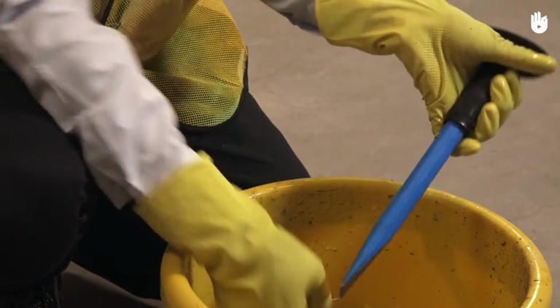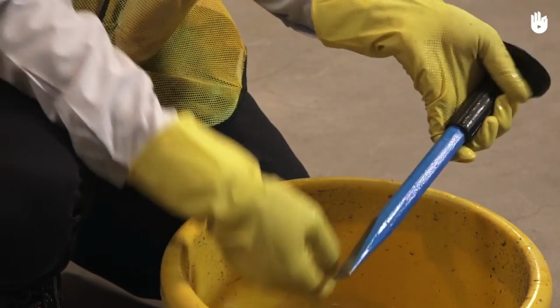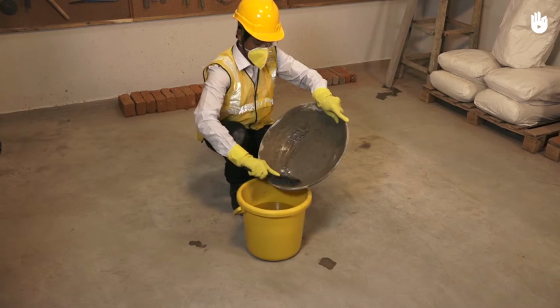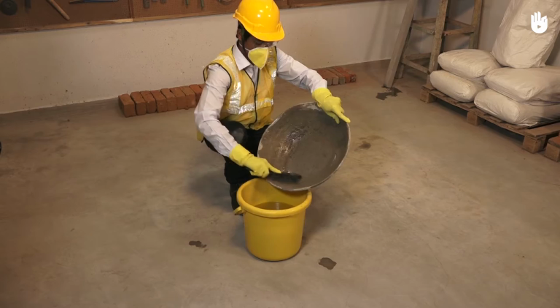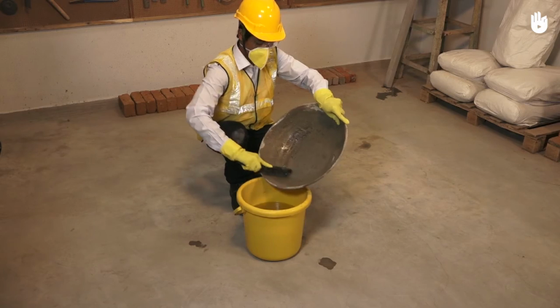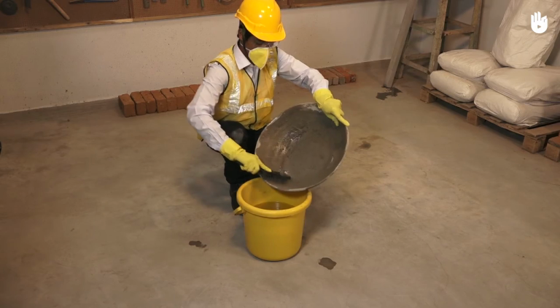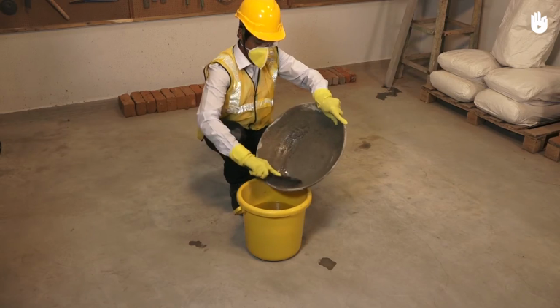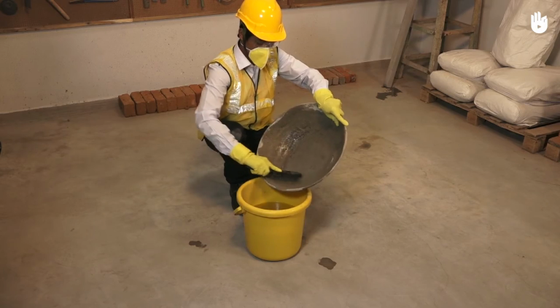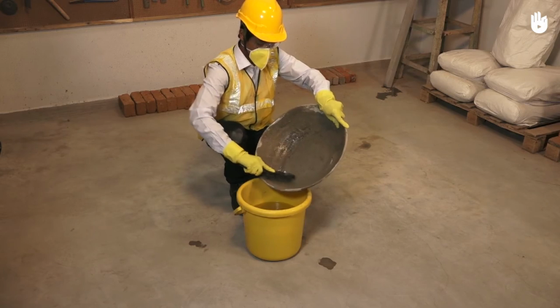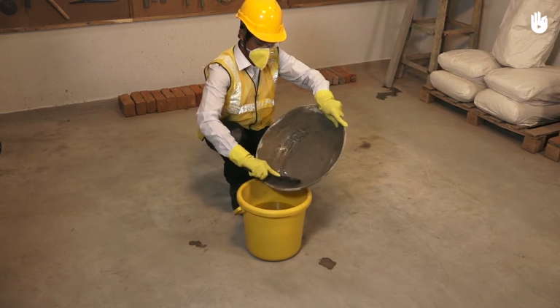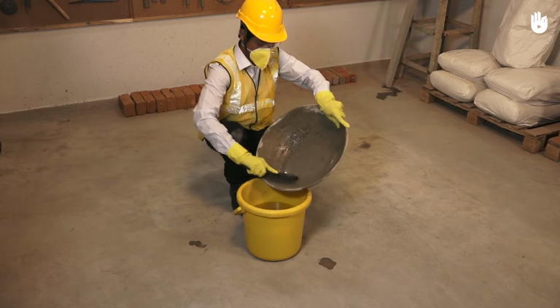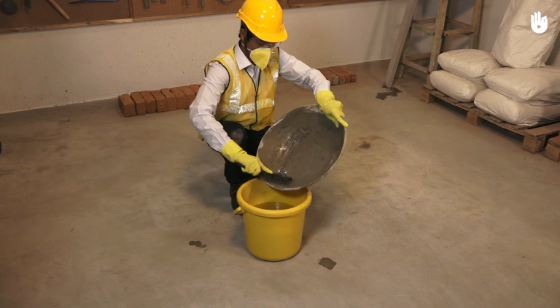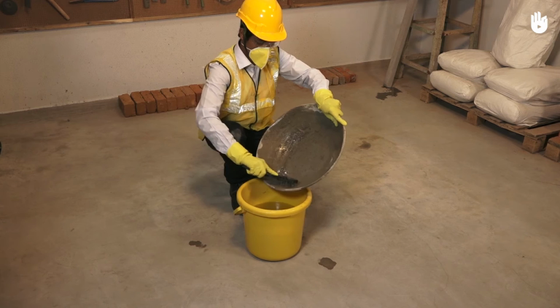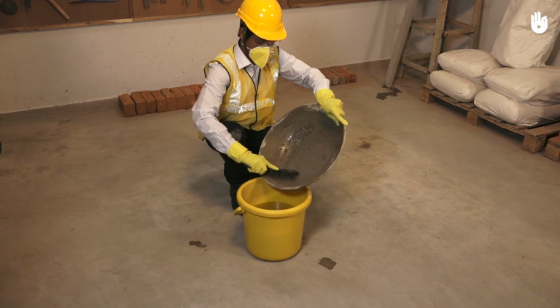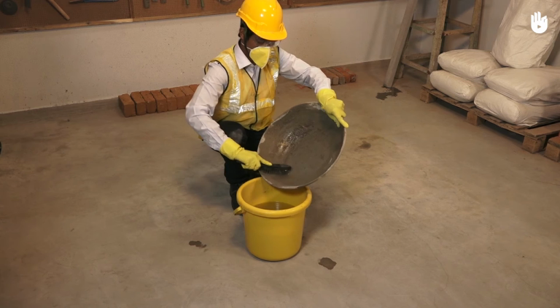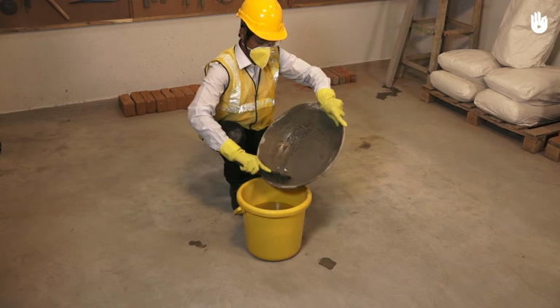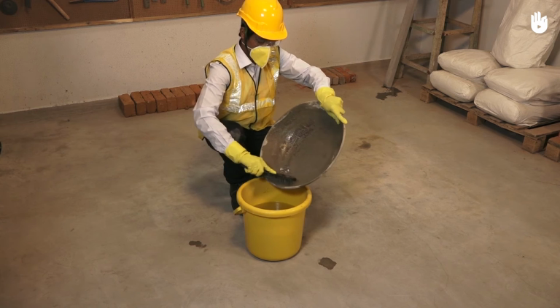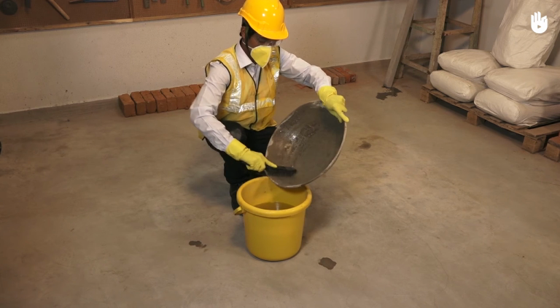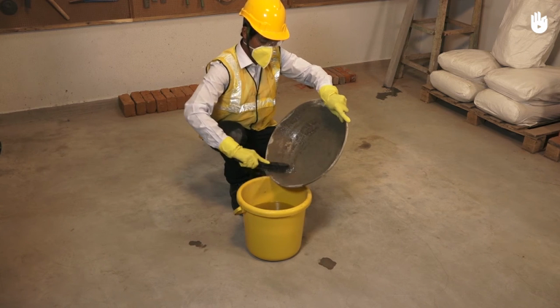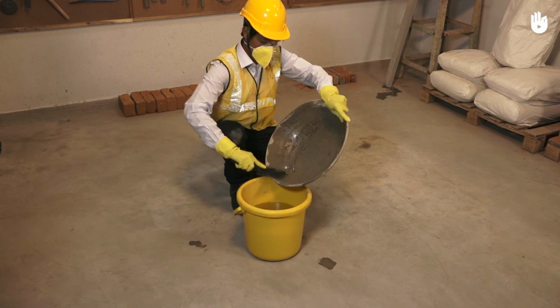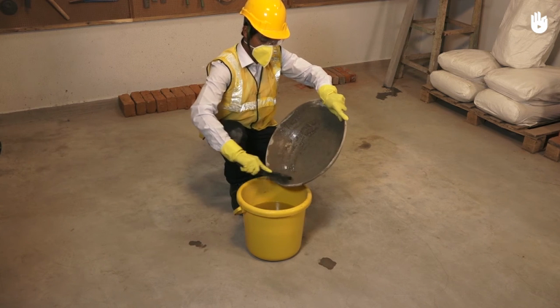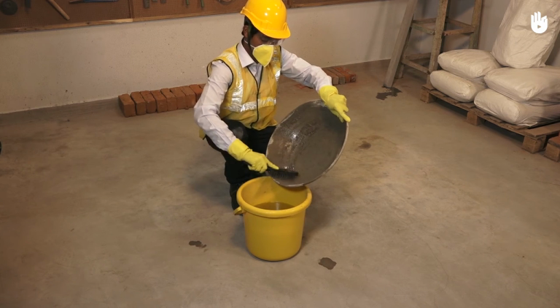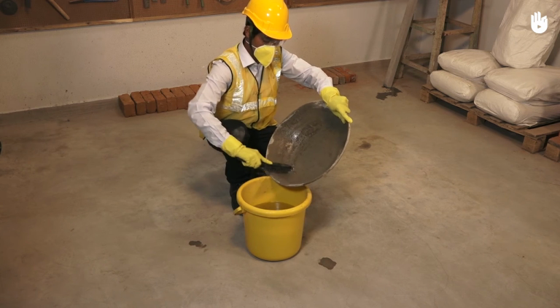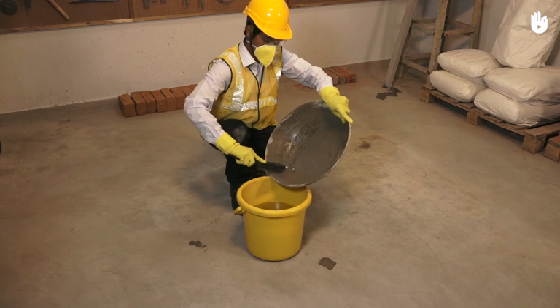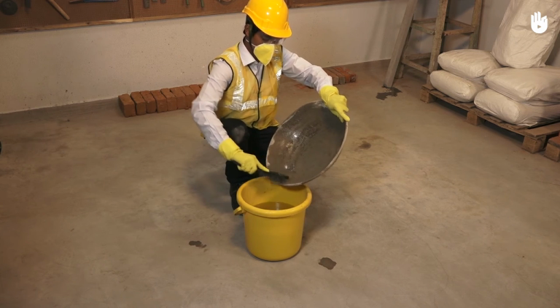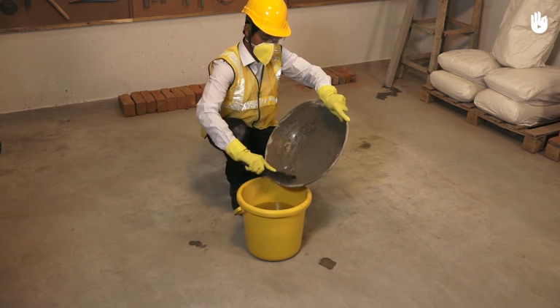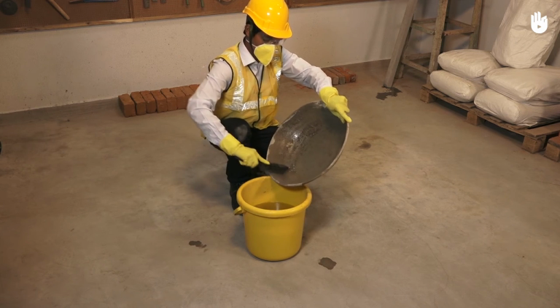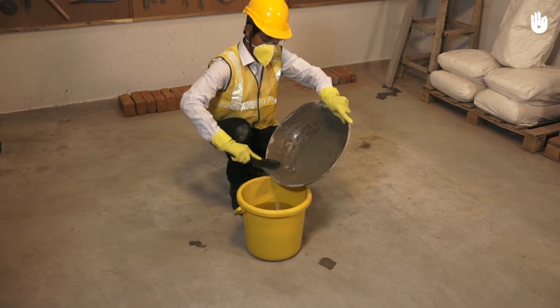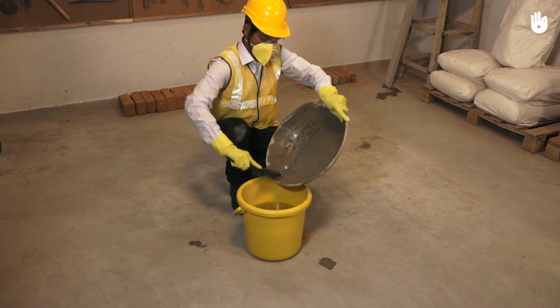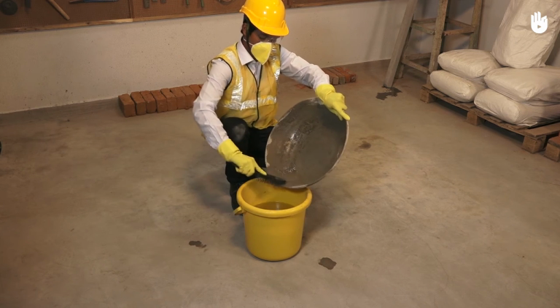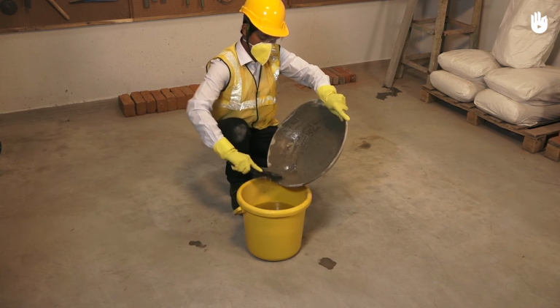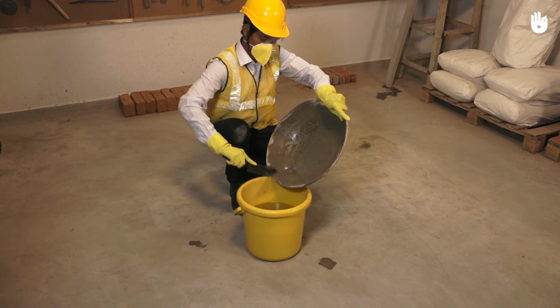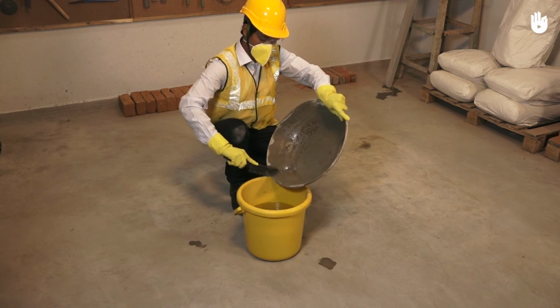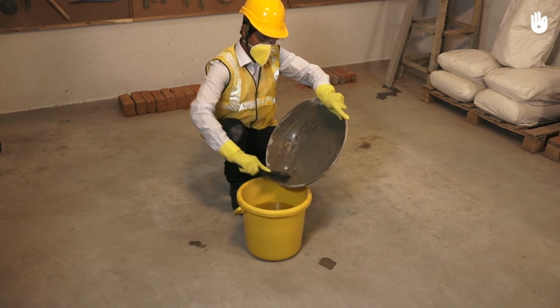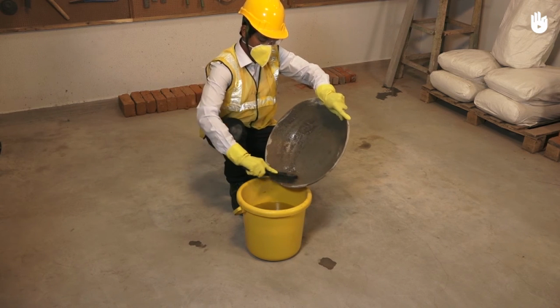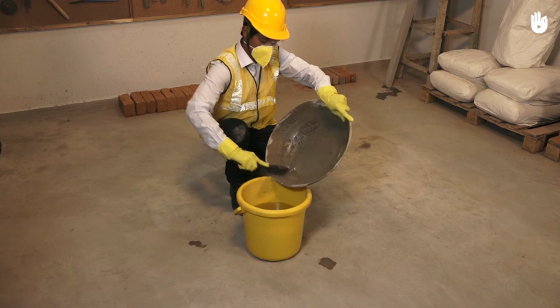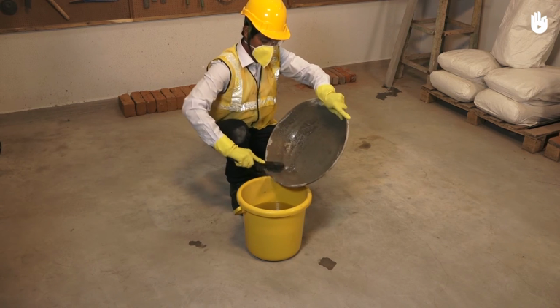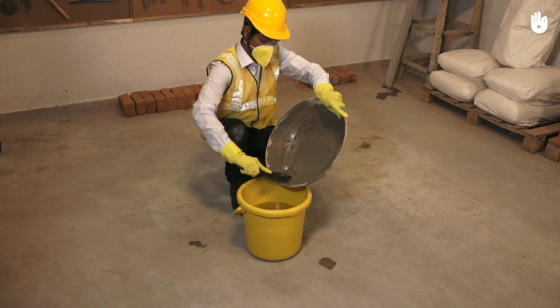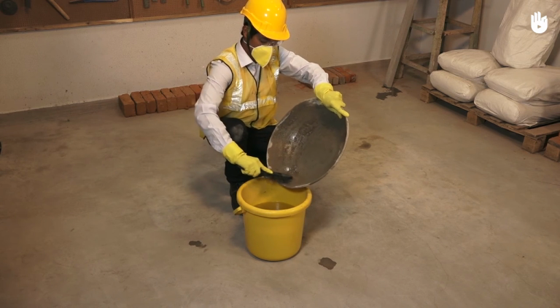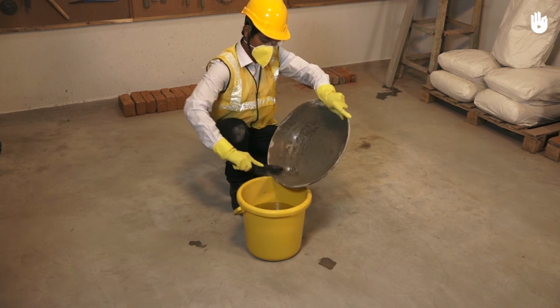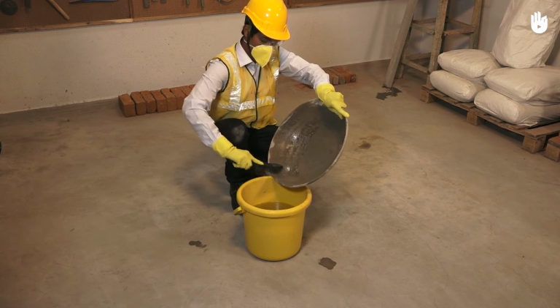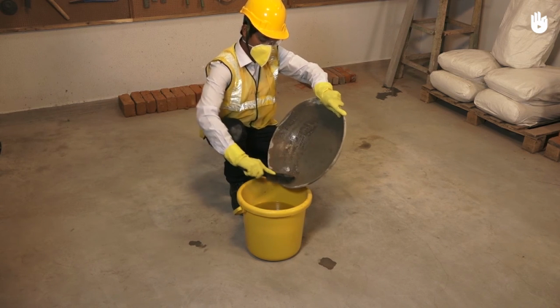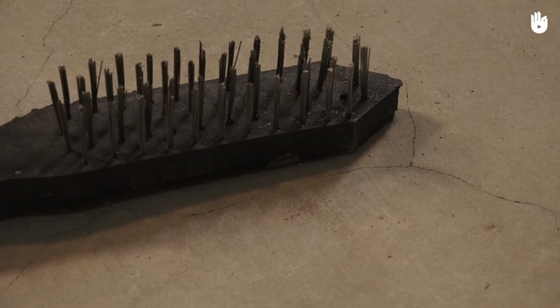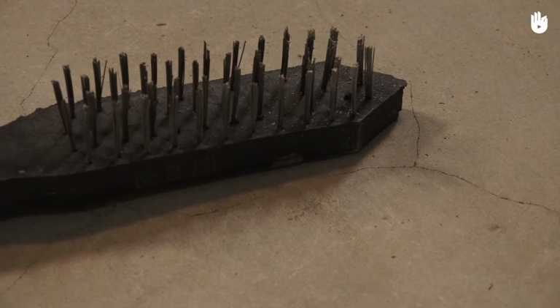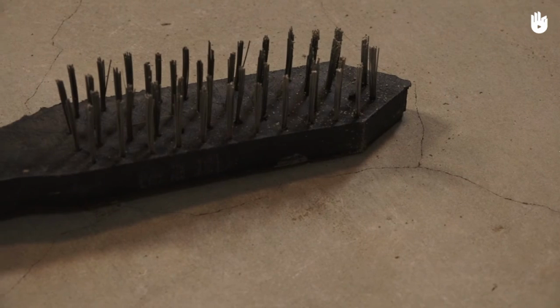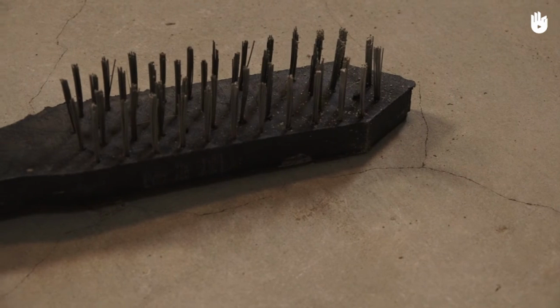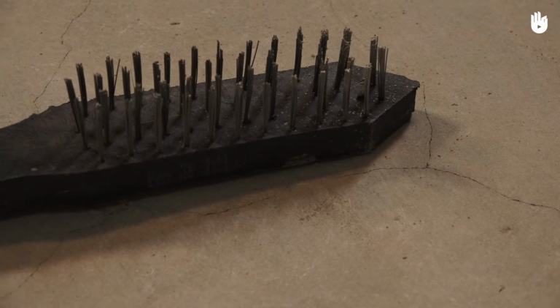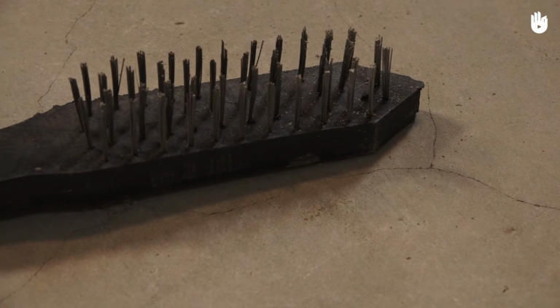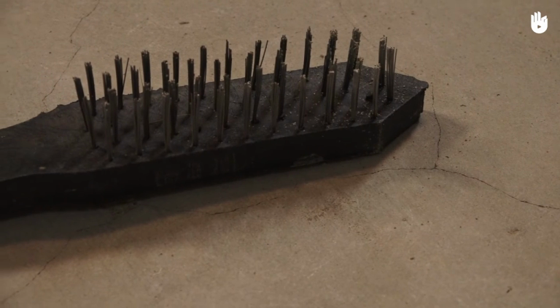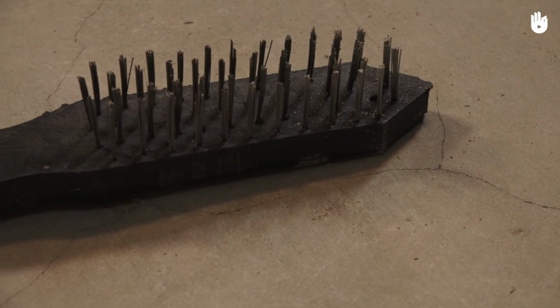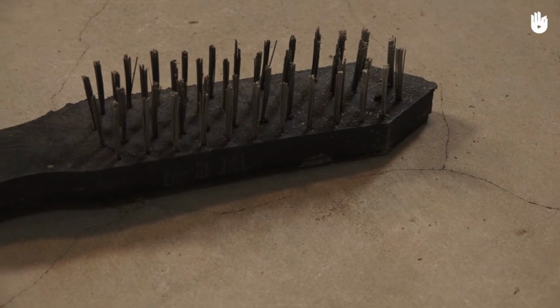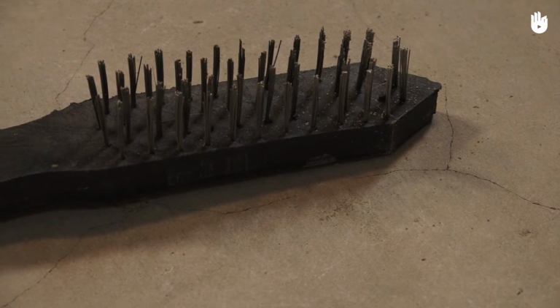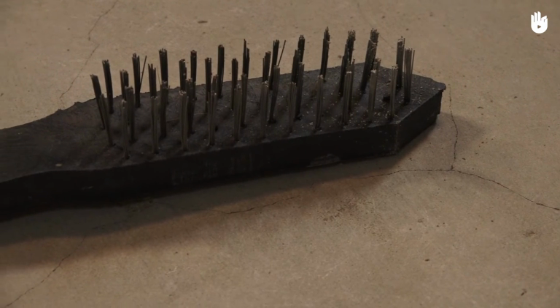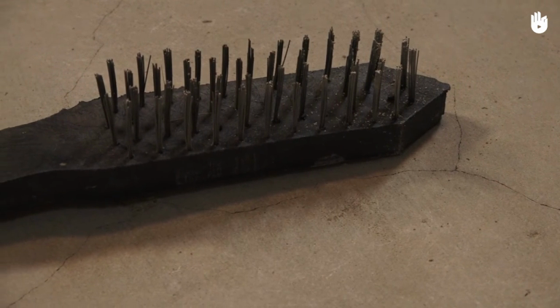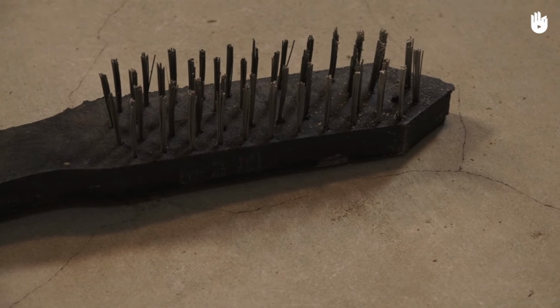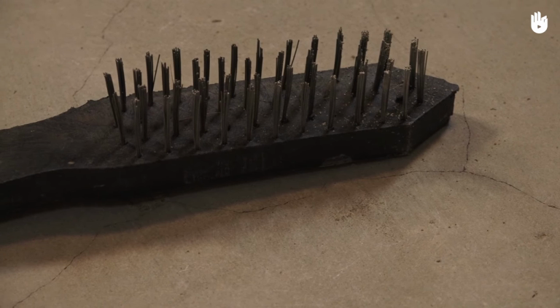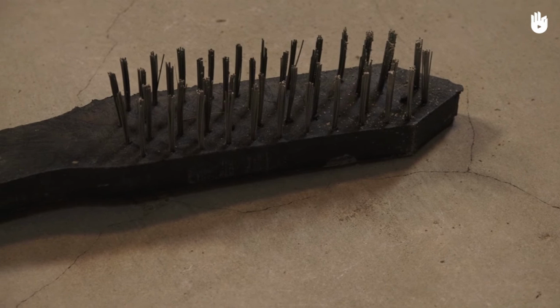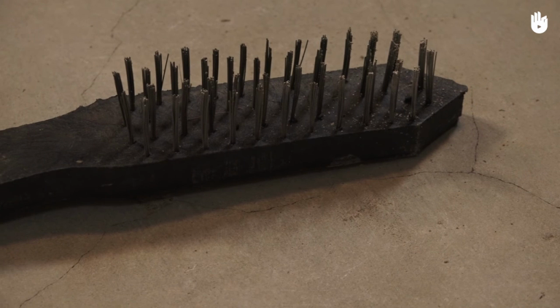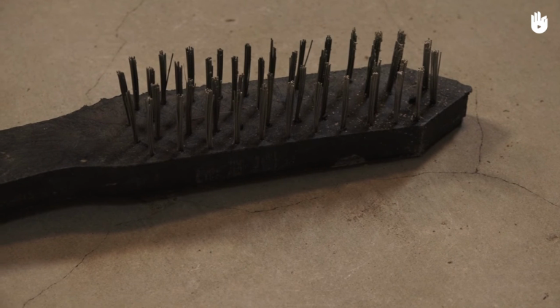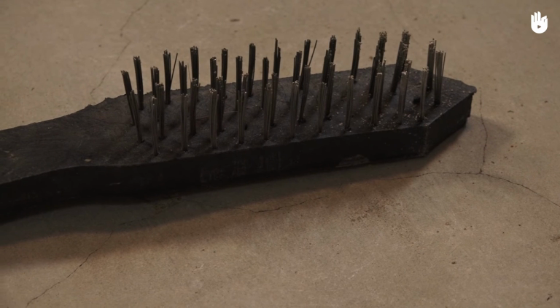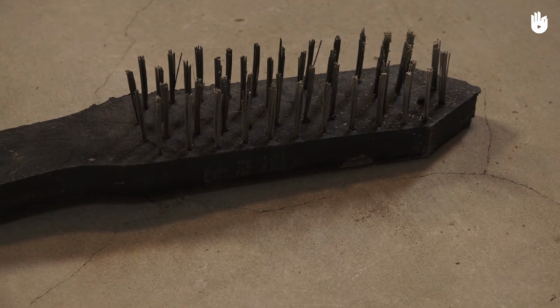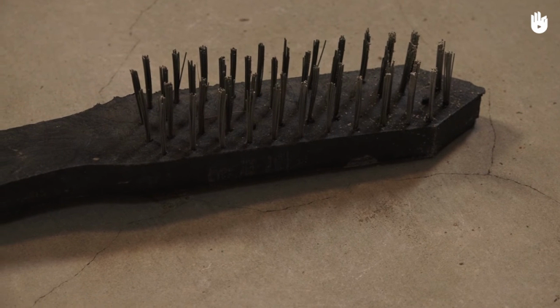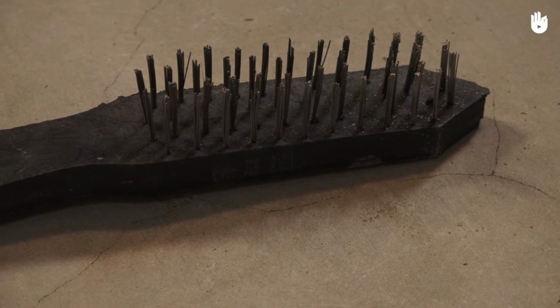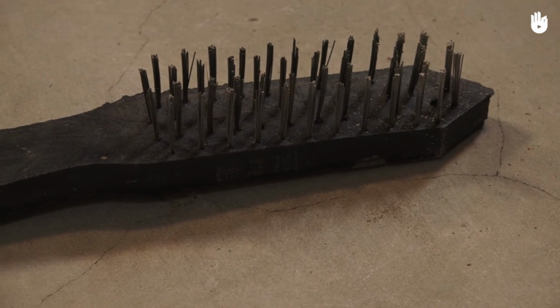Ensure that your tools are cleaned at the end of each day. You have now learnt to use a metal brush.